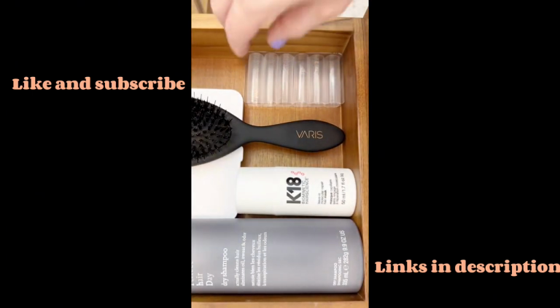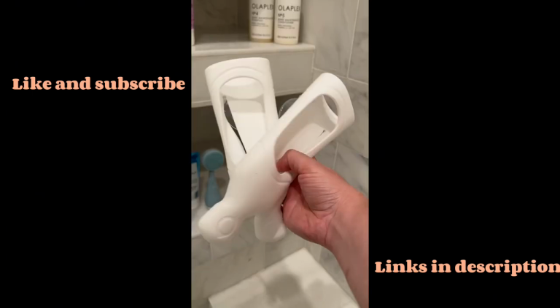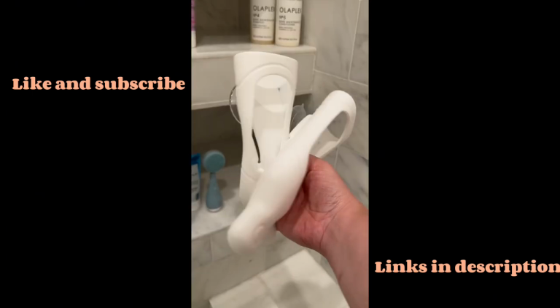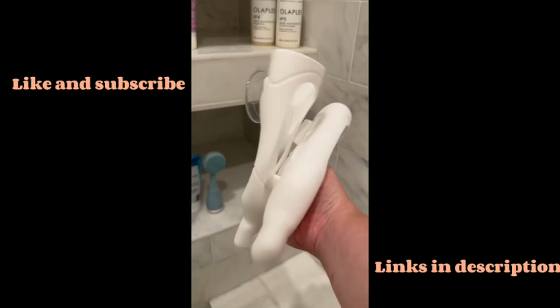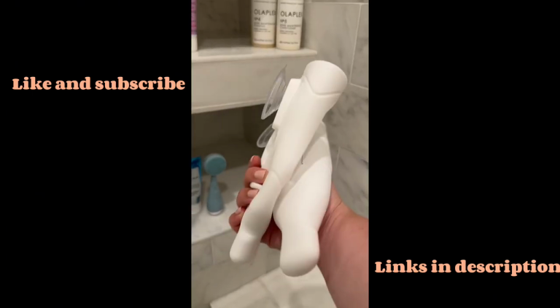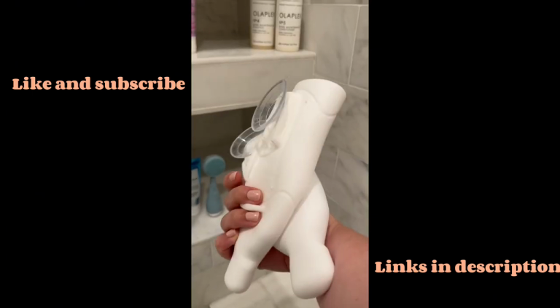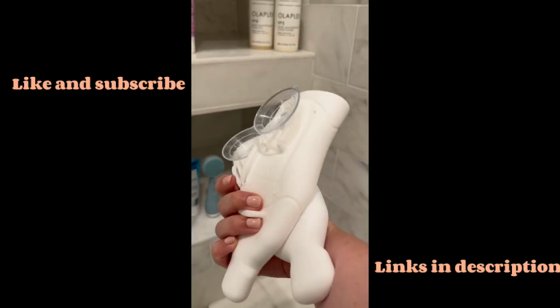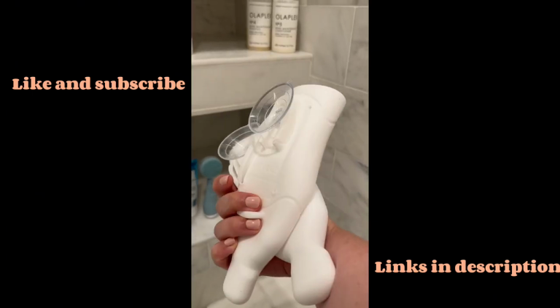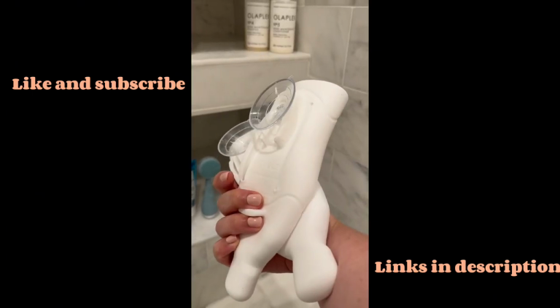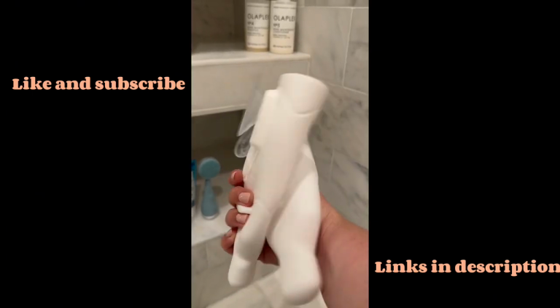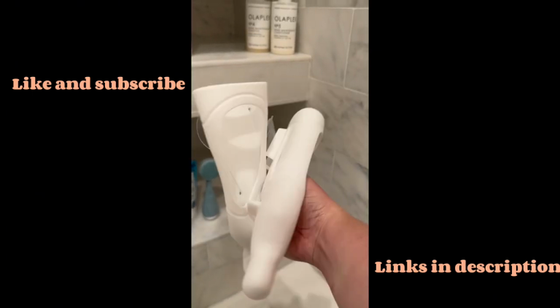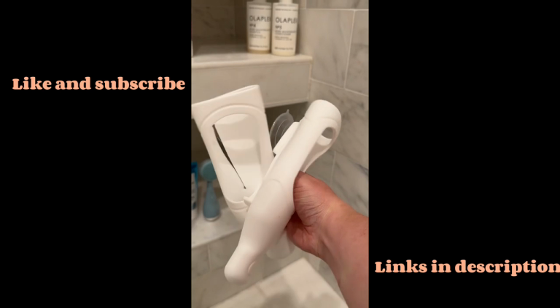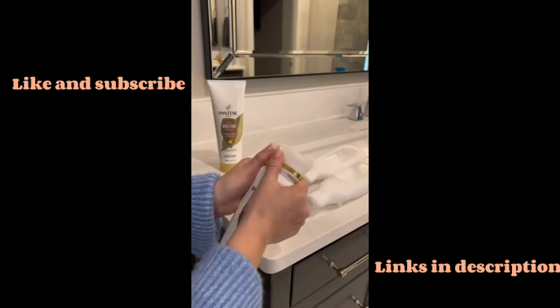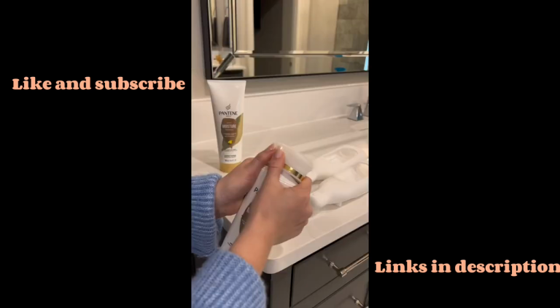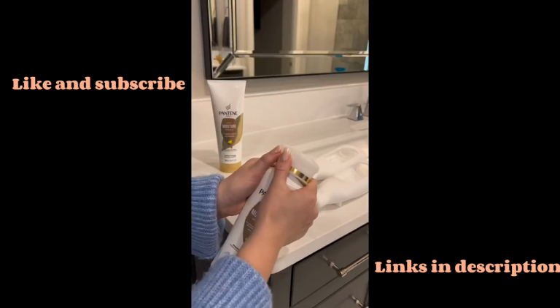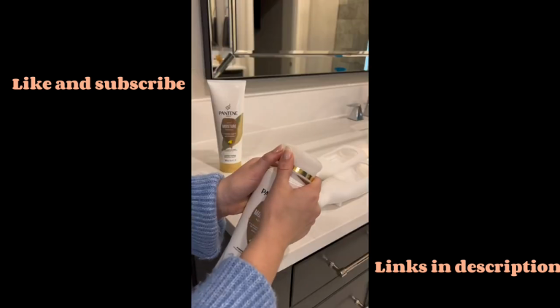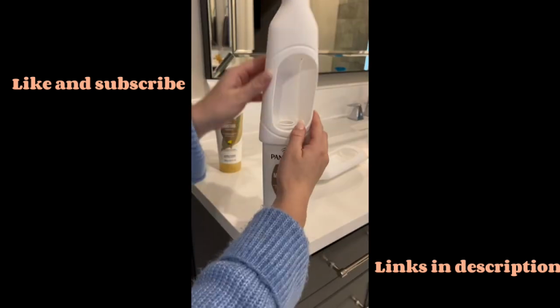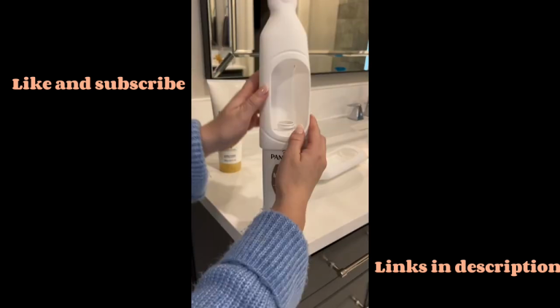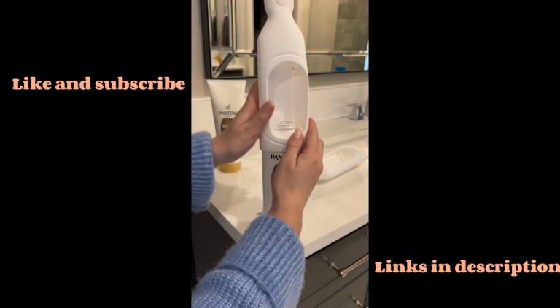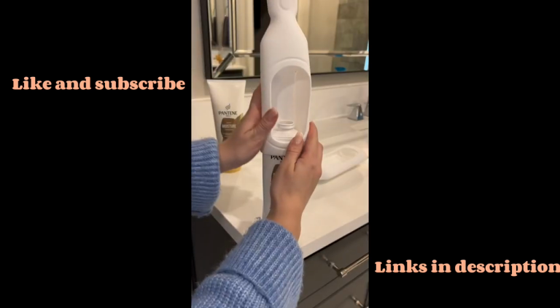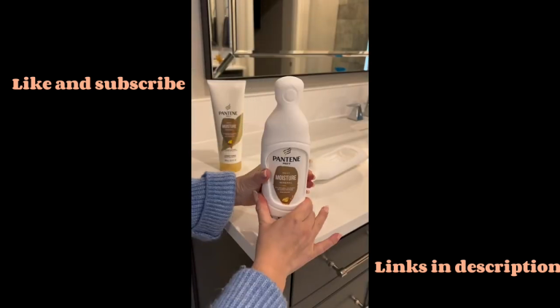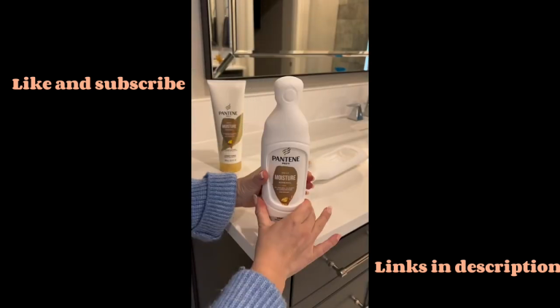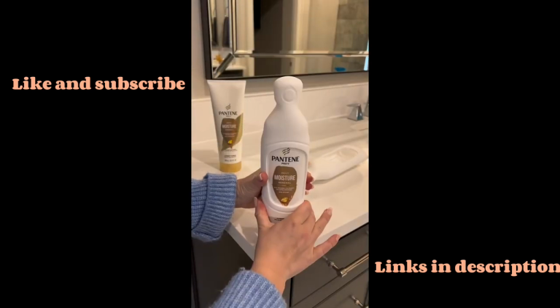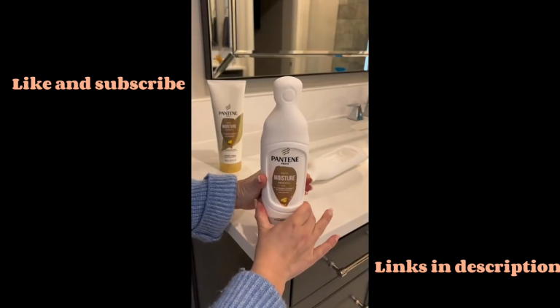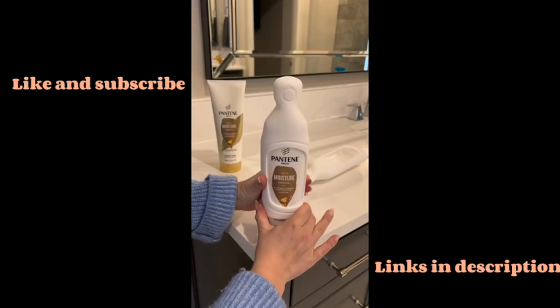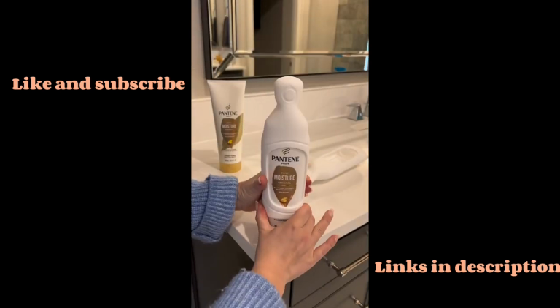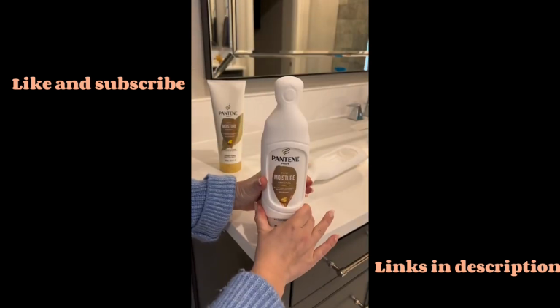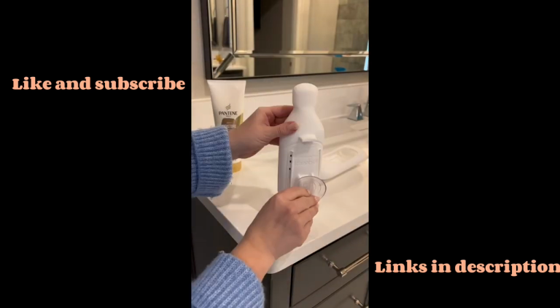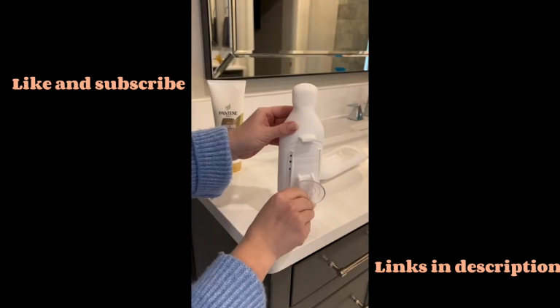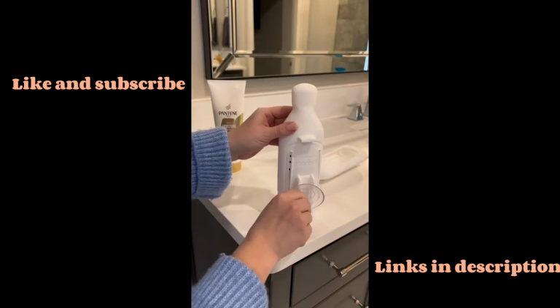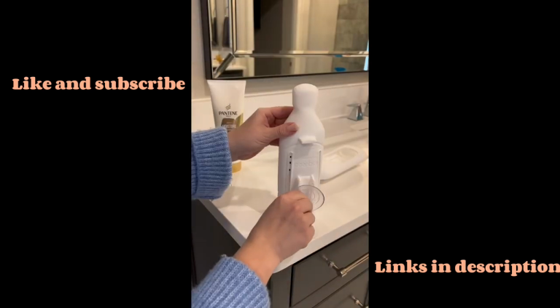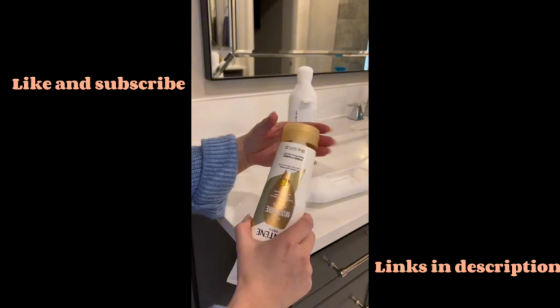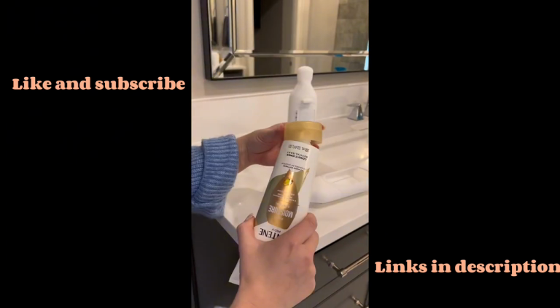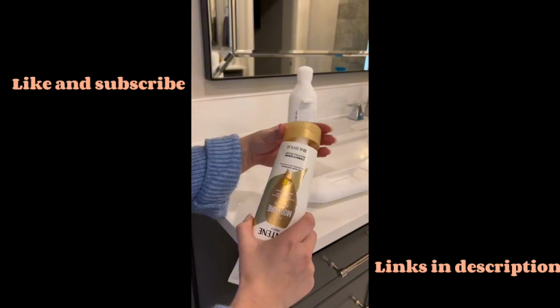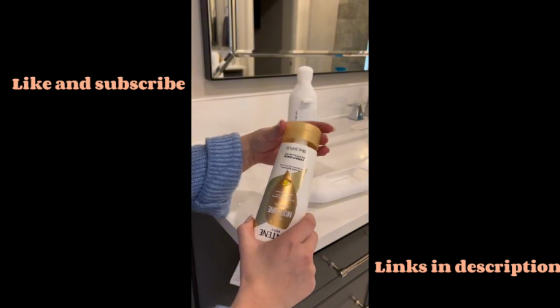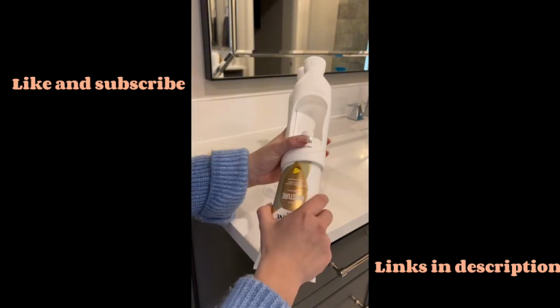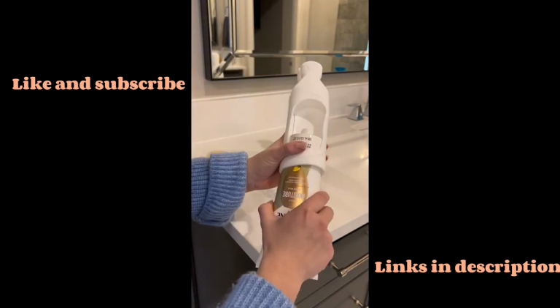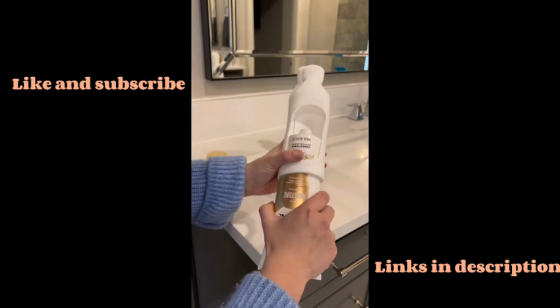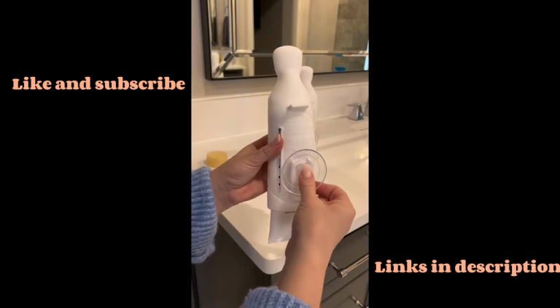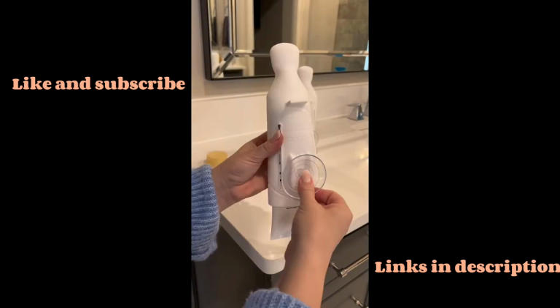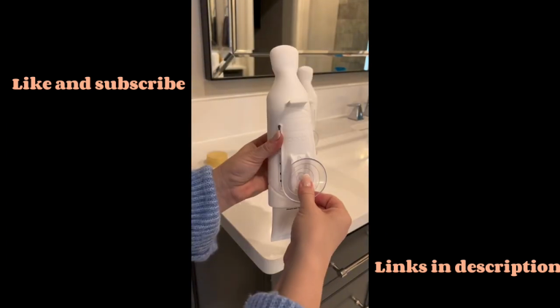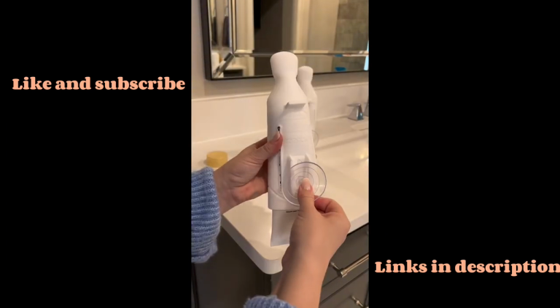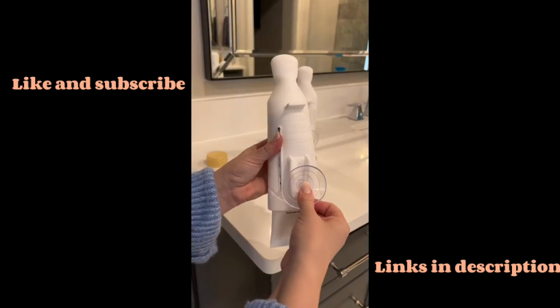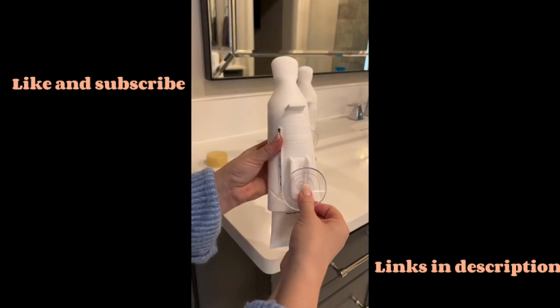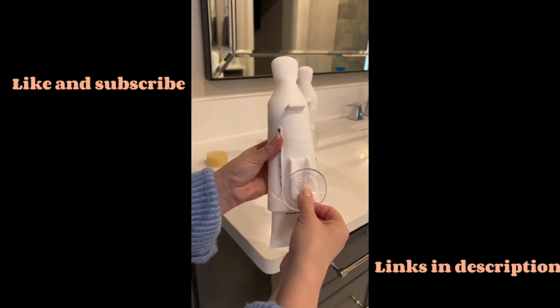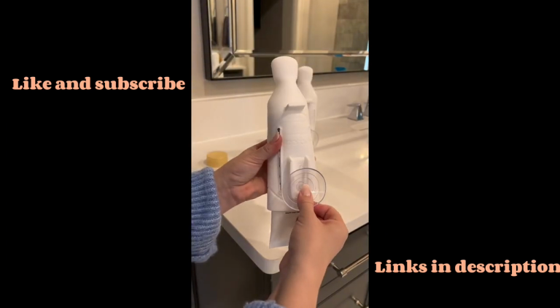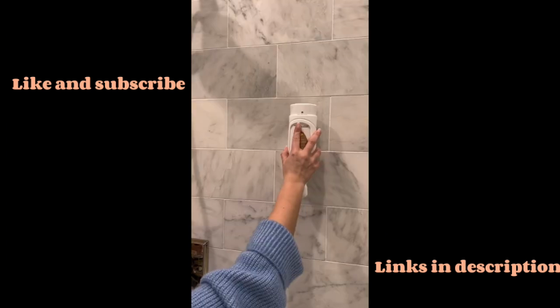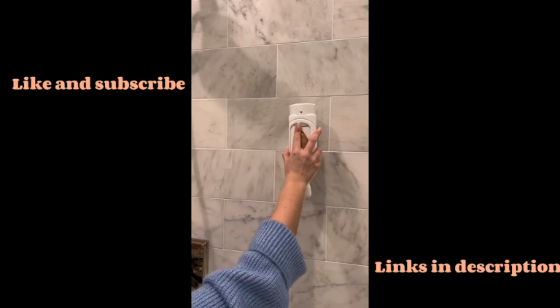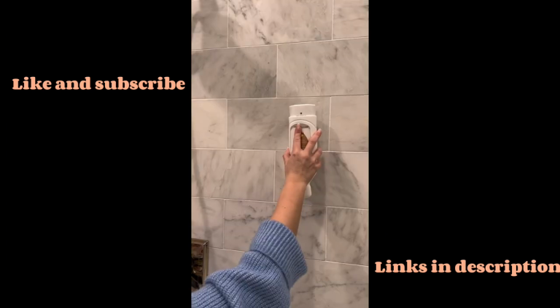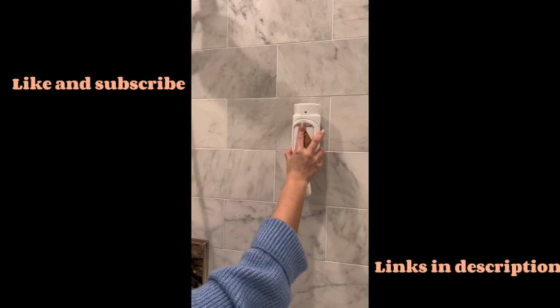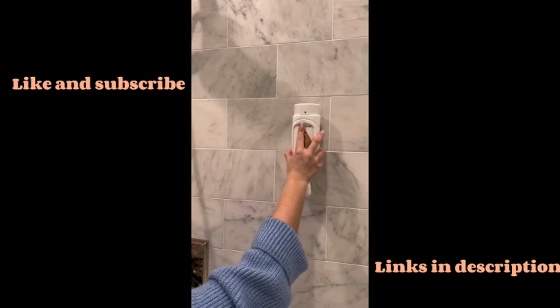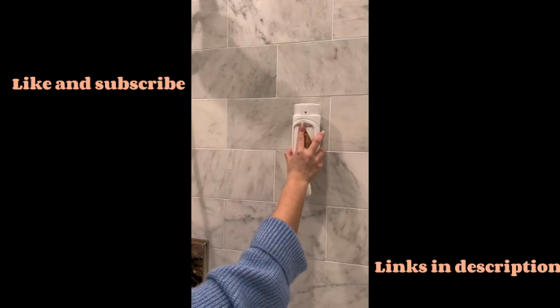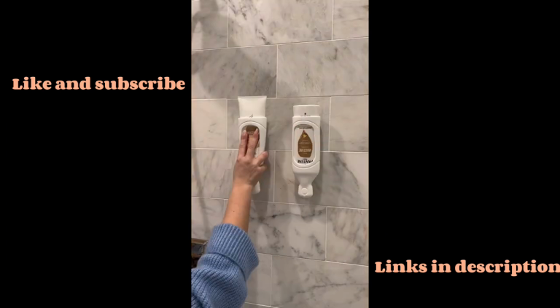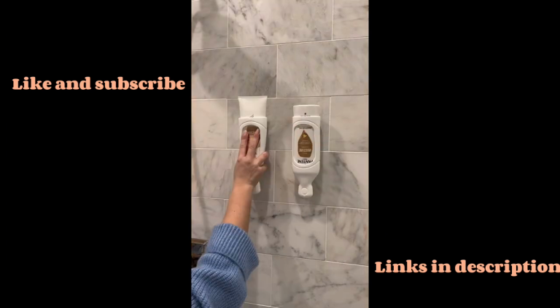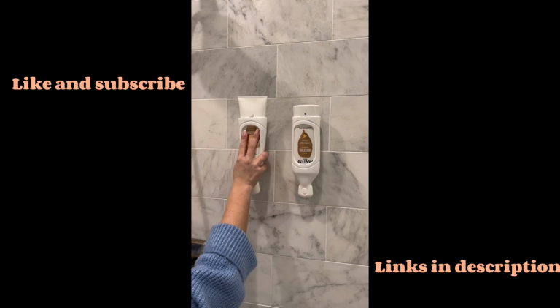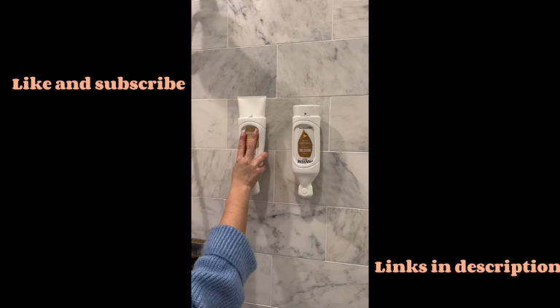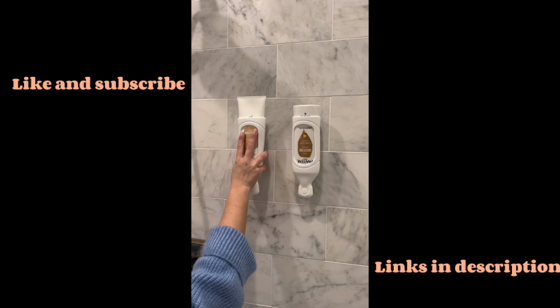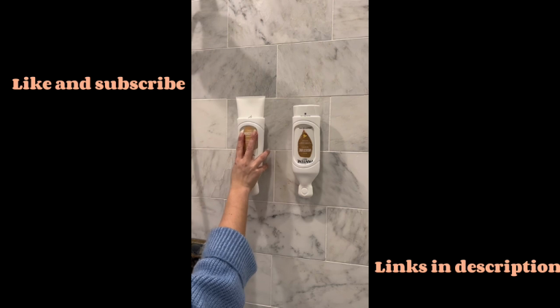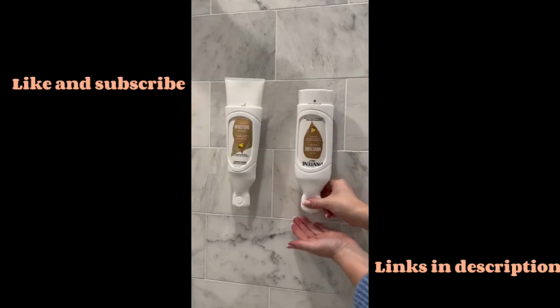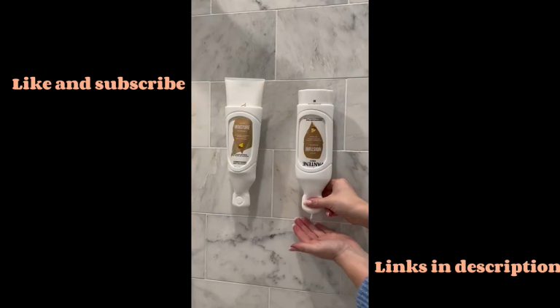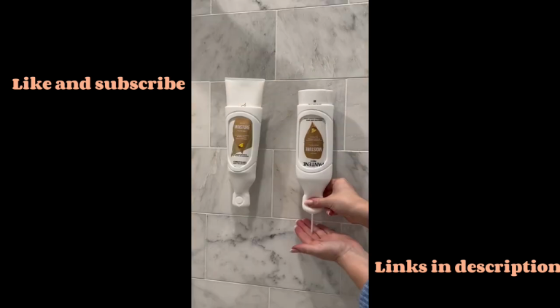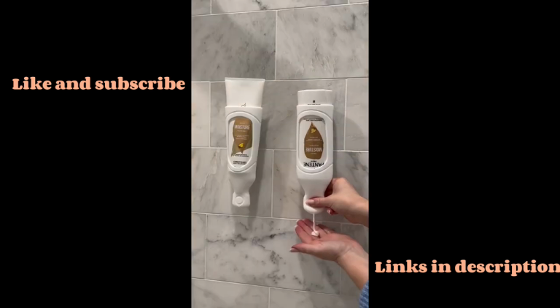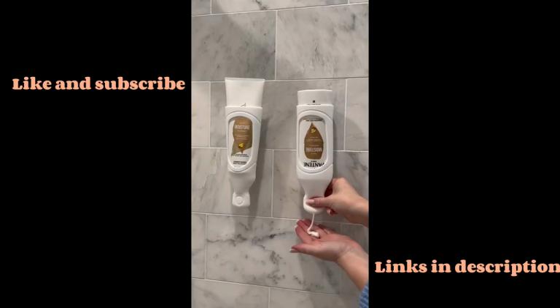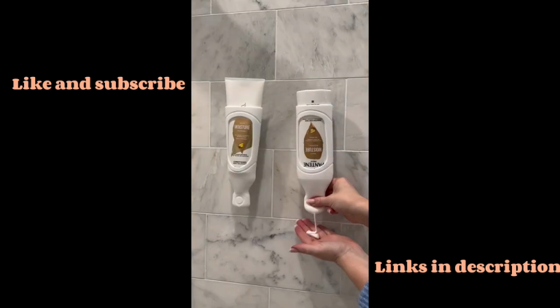These shampoo and conditioner holders are perfect if you wash your hair. It comes with two silicone slipcovers that suction to the wall. Just squeeze the tip to dispense.